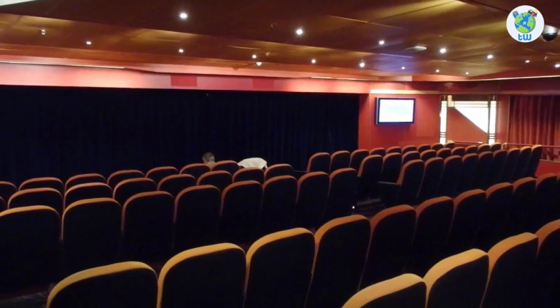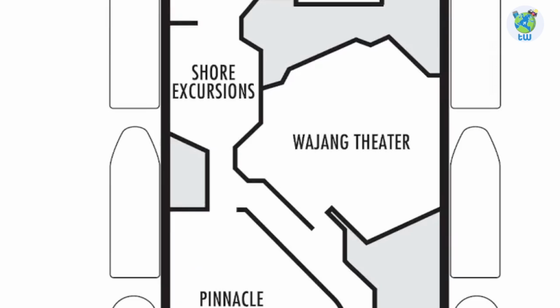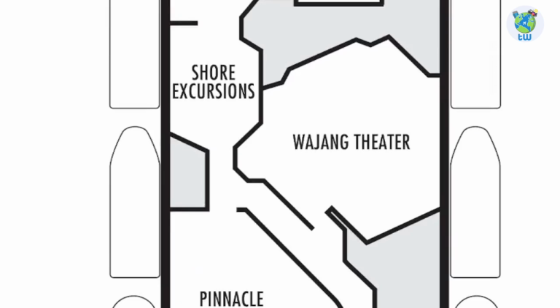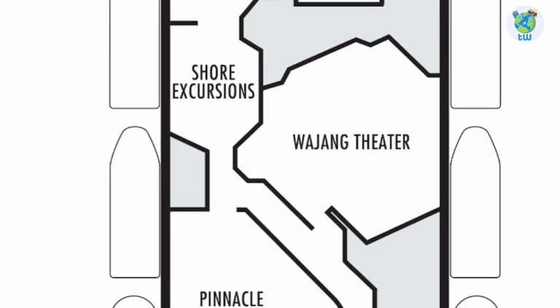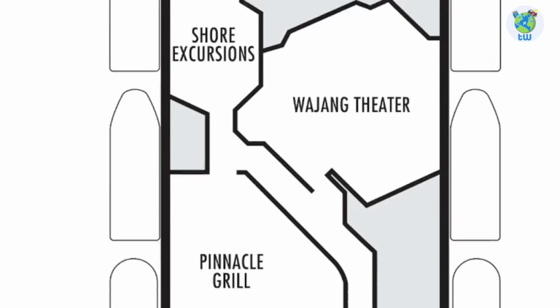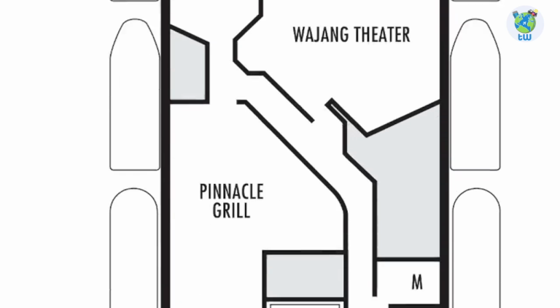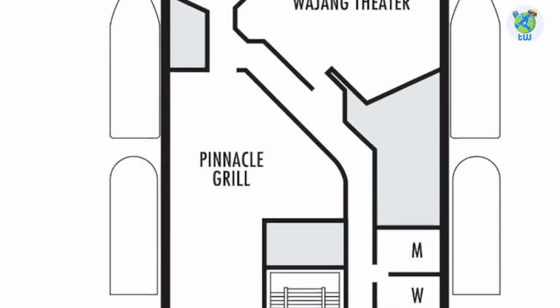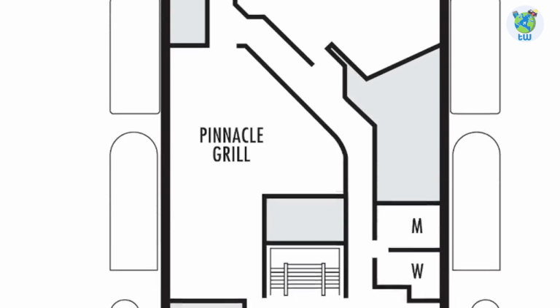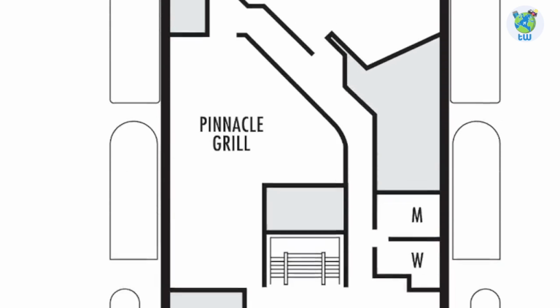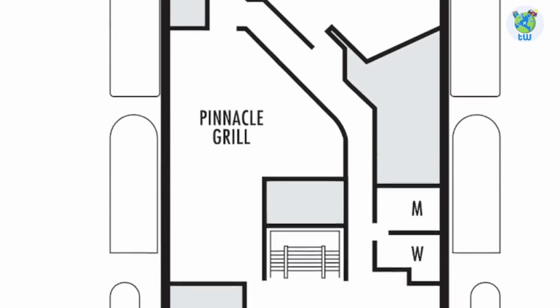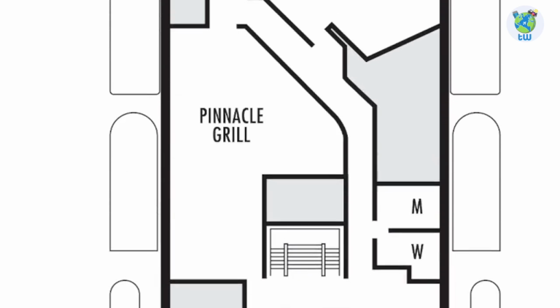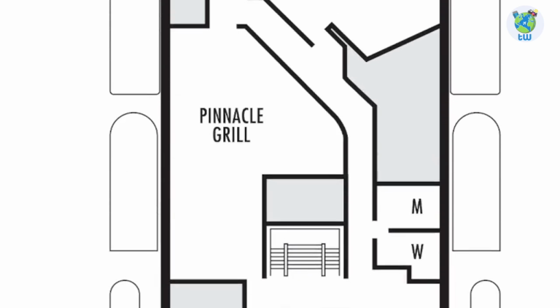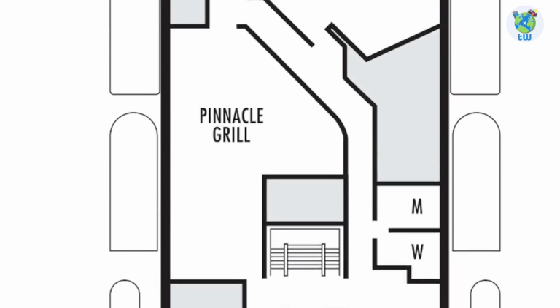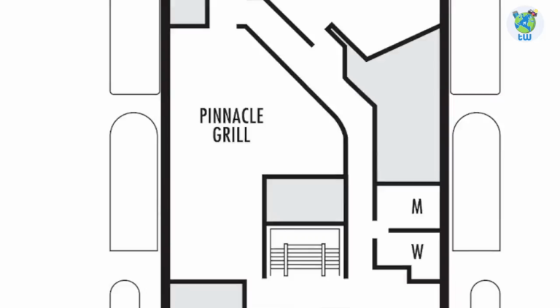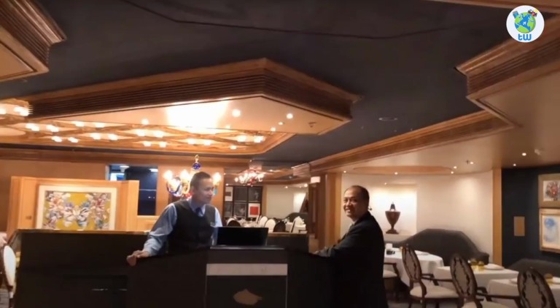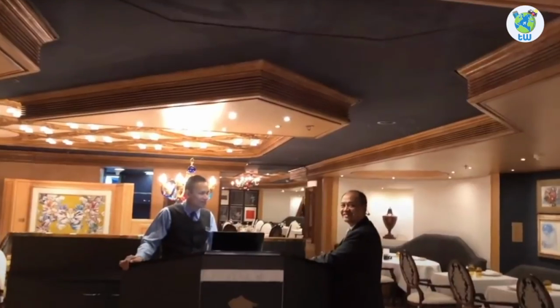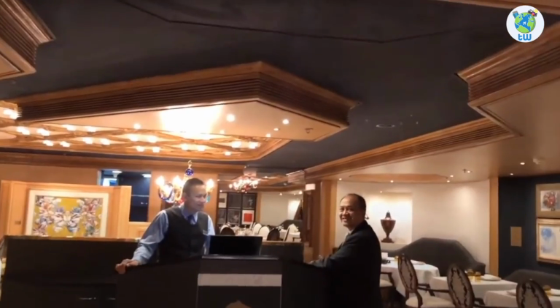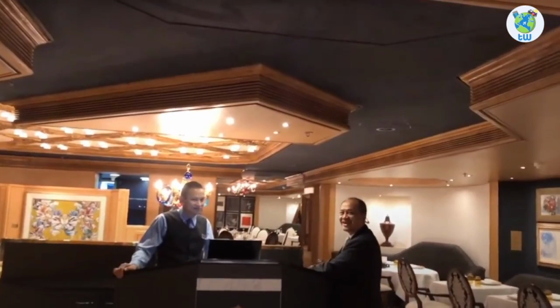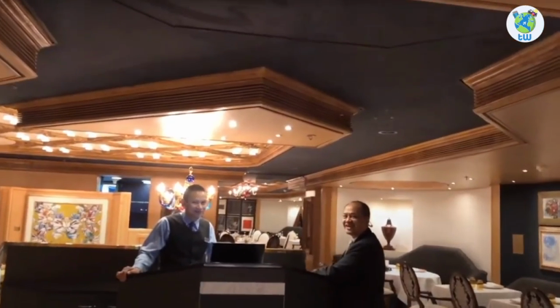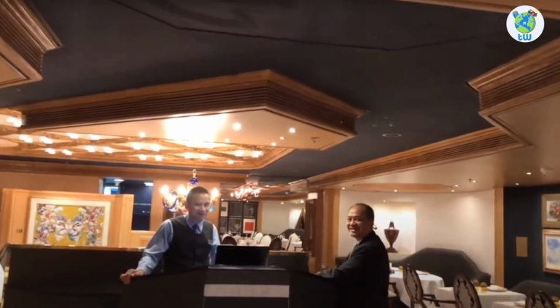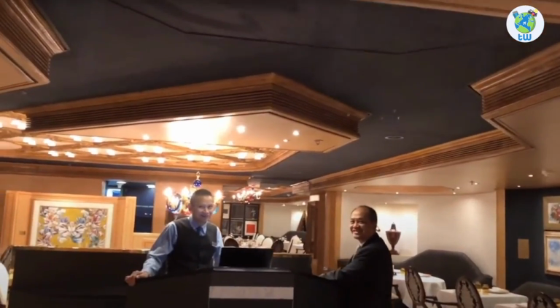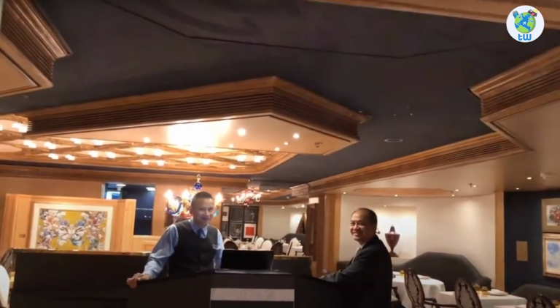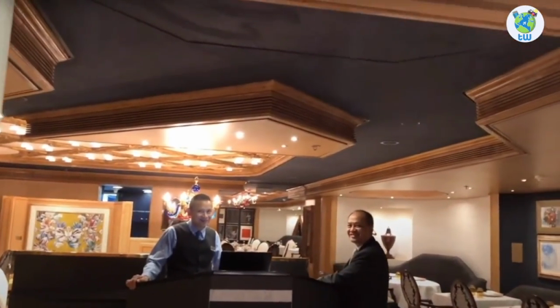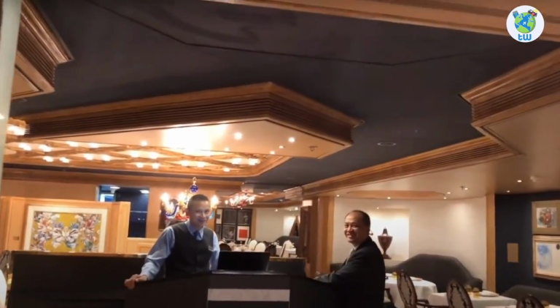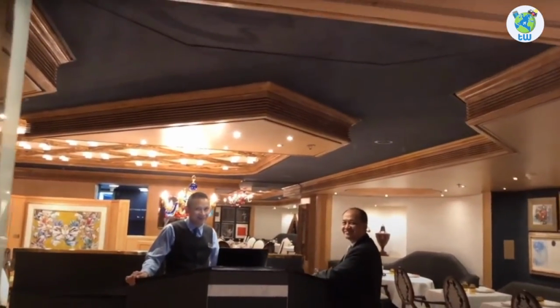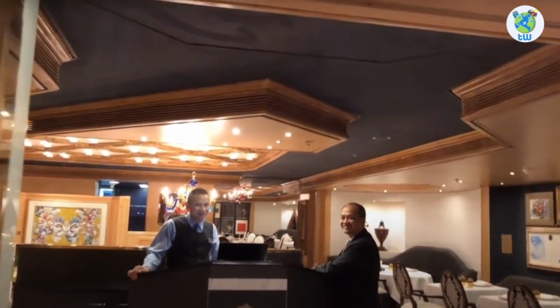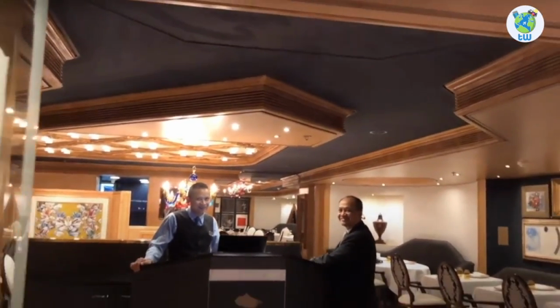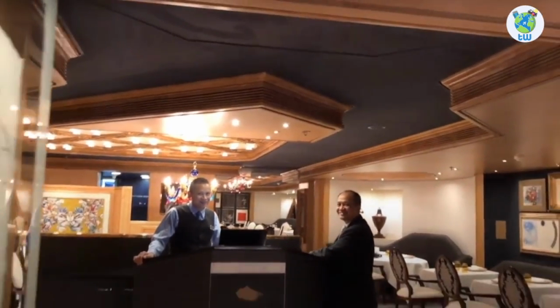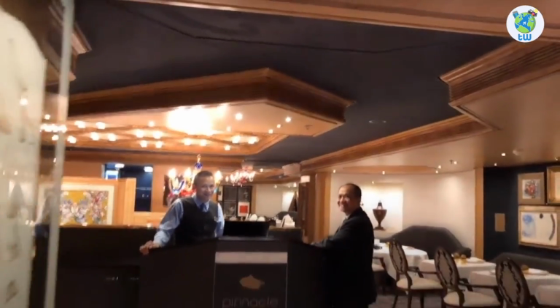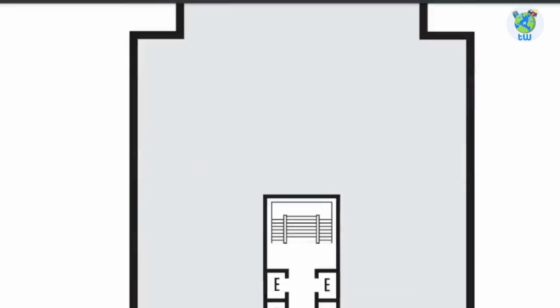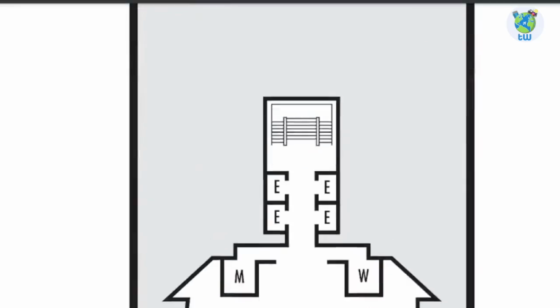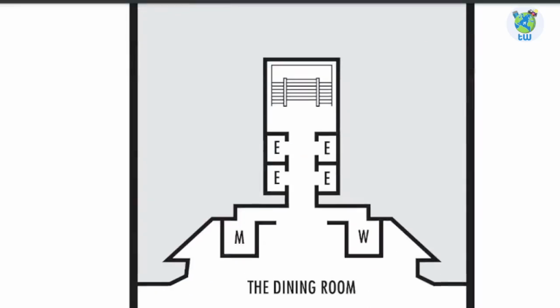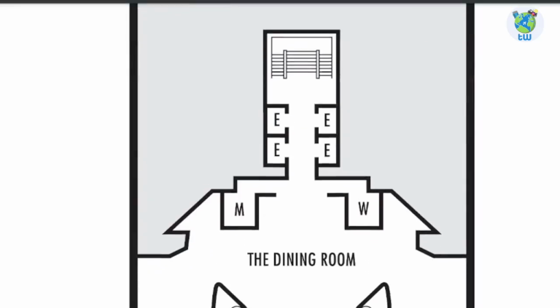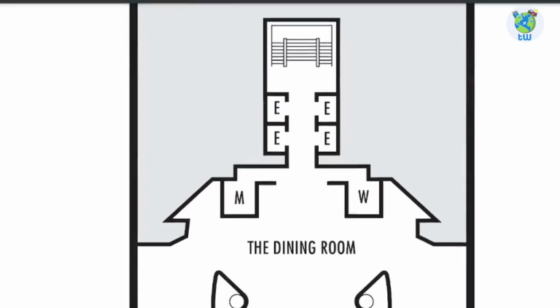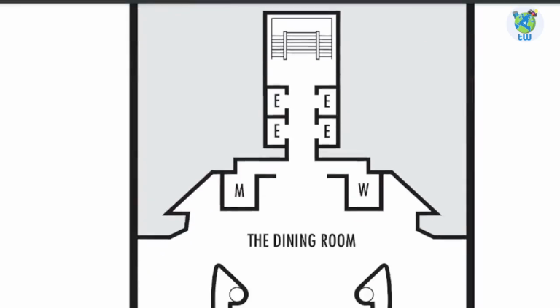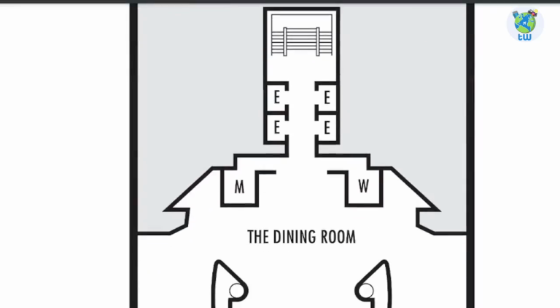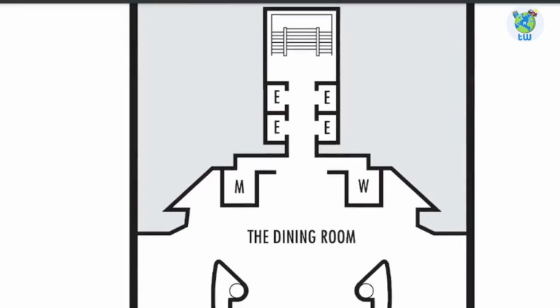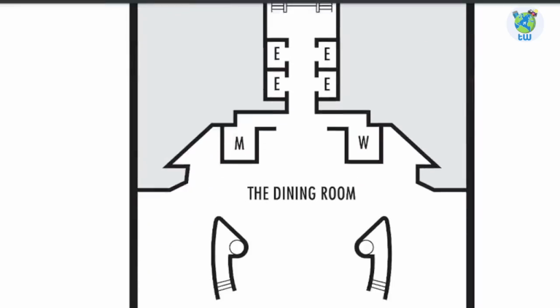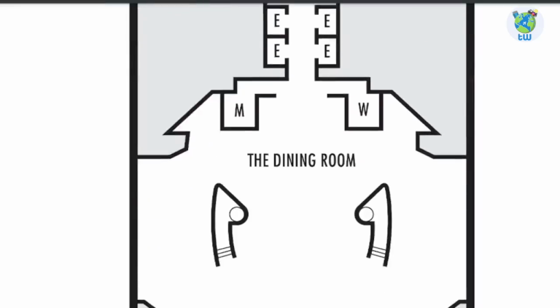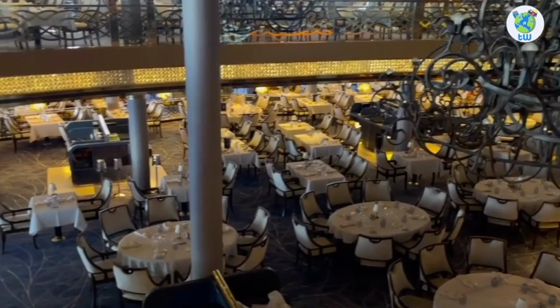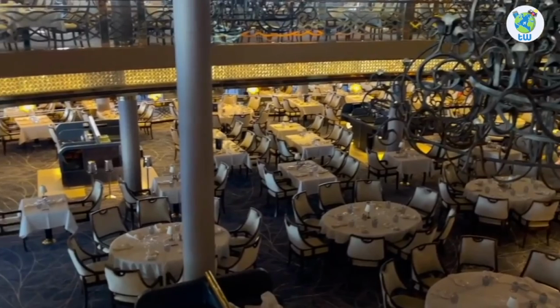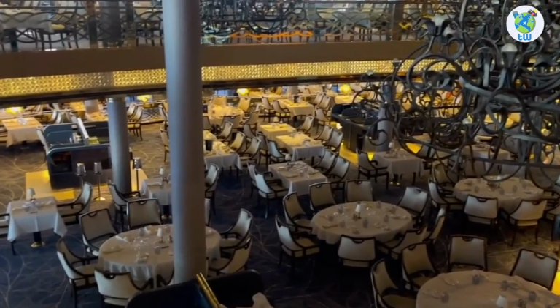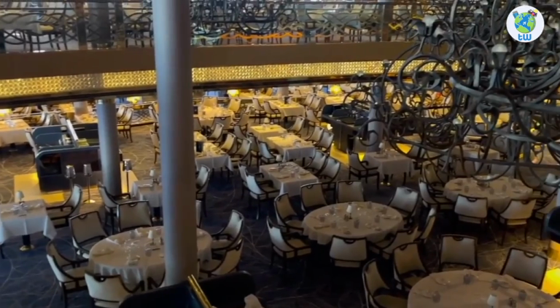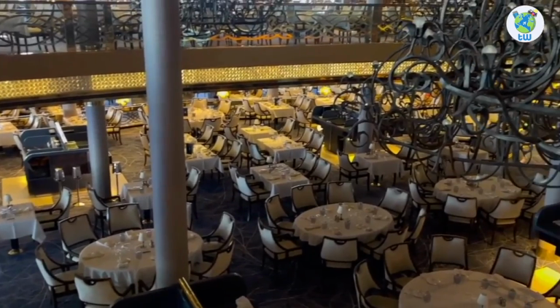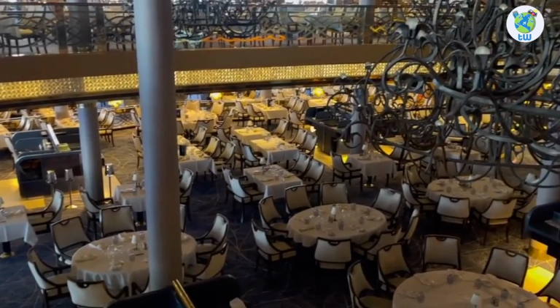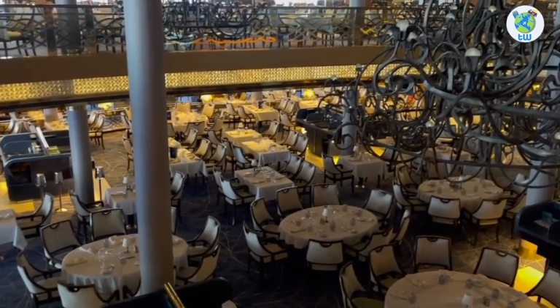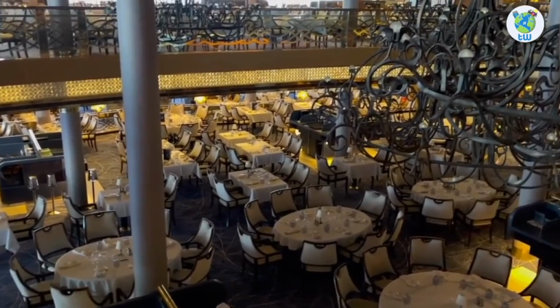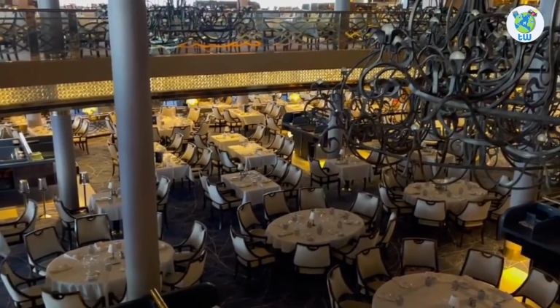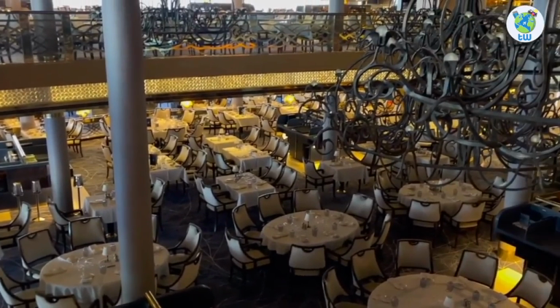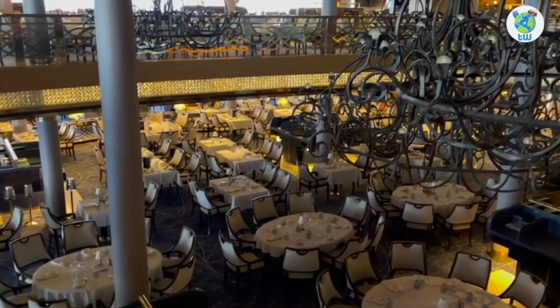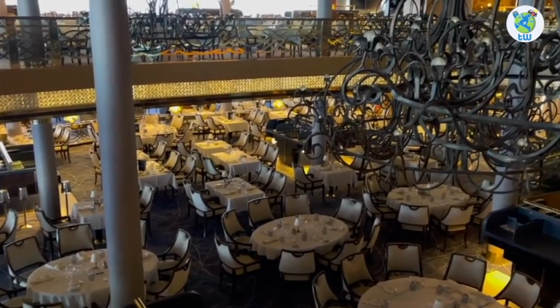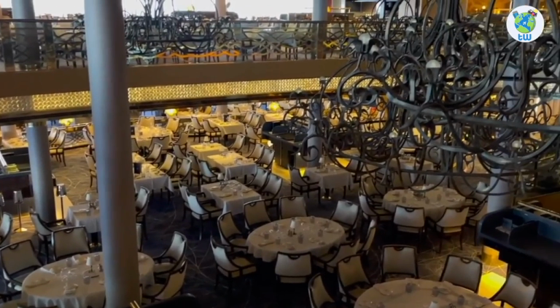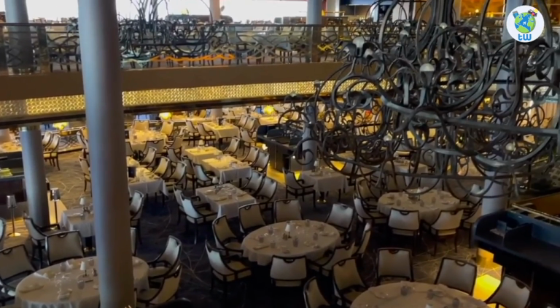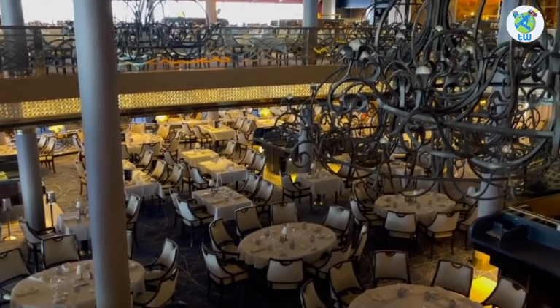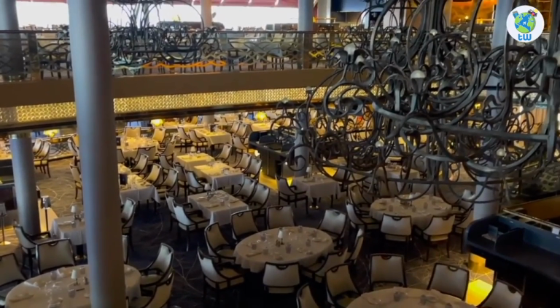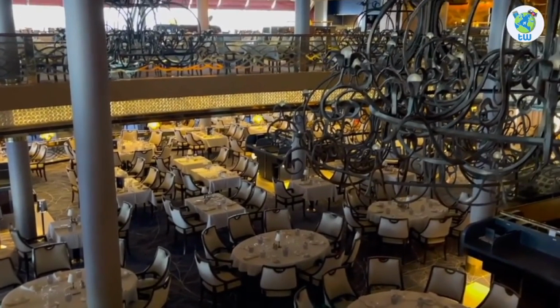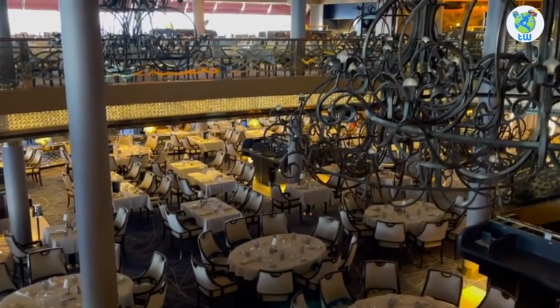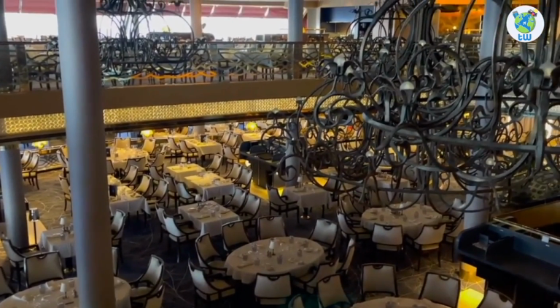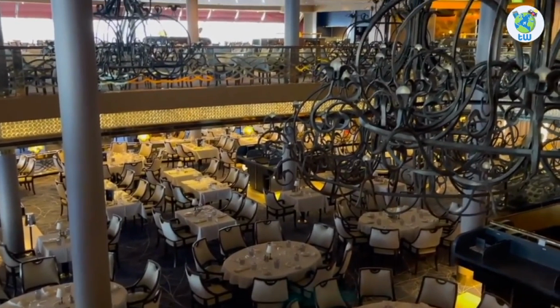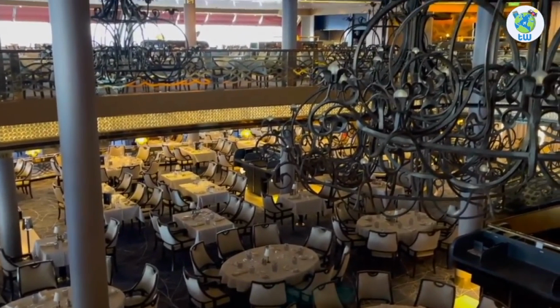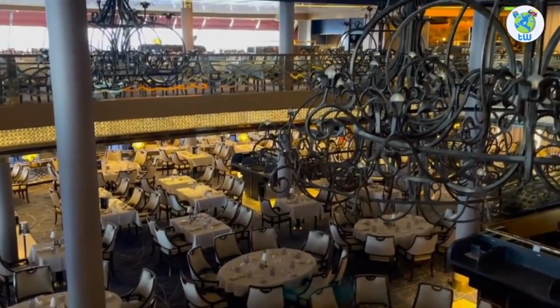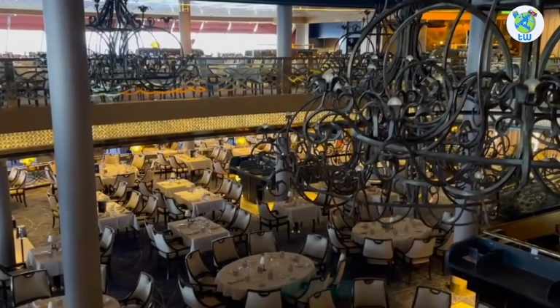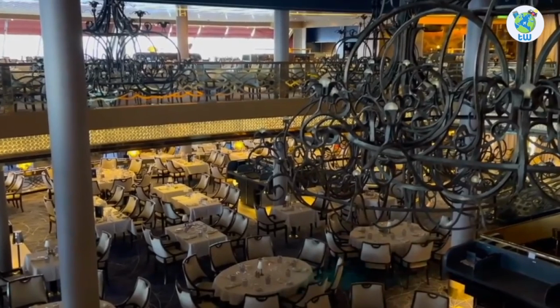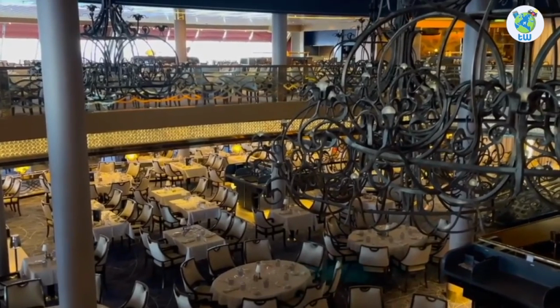The cruise steakhouse is the Pinnacle Grill. Aft is the complimentary dining room that is multi-story, up to deck 5.